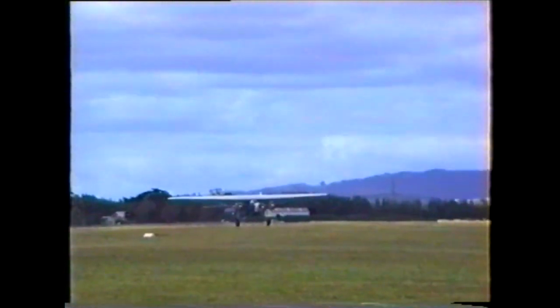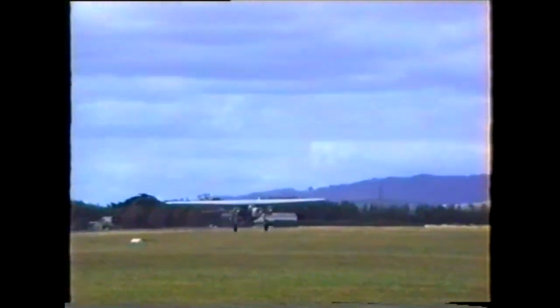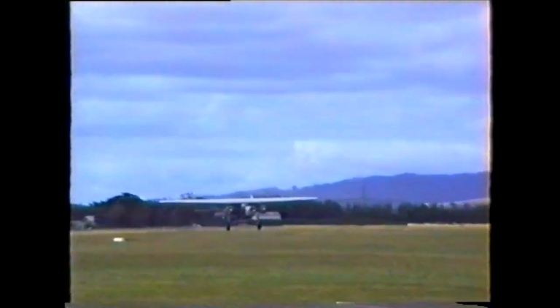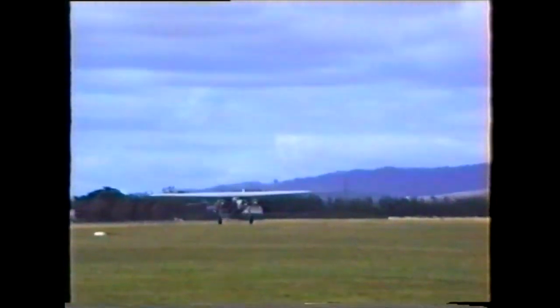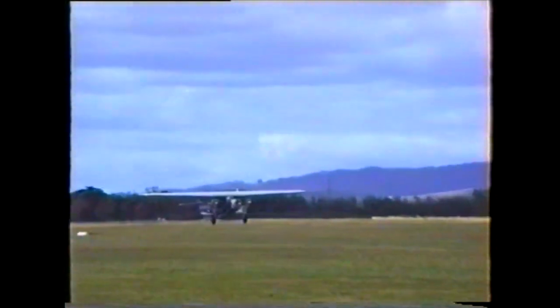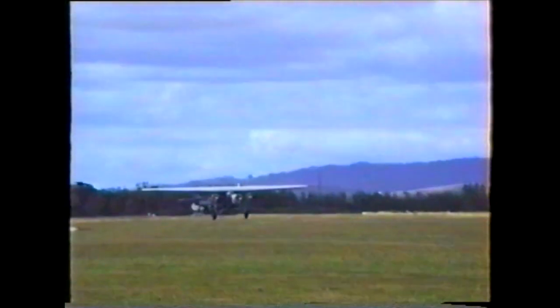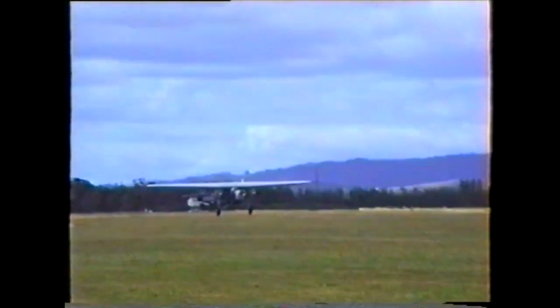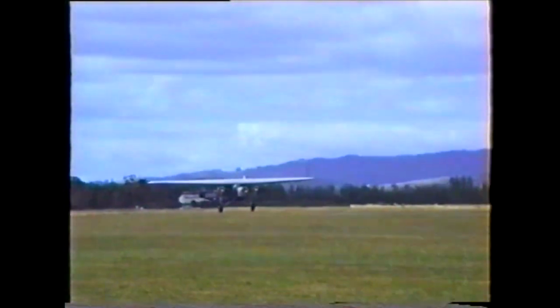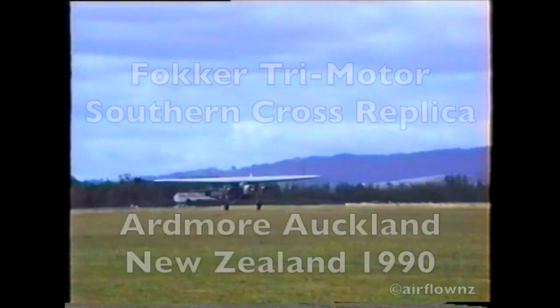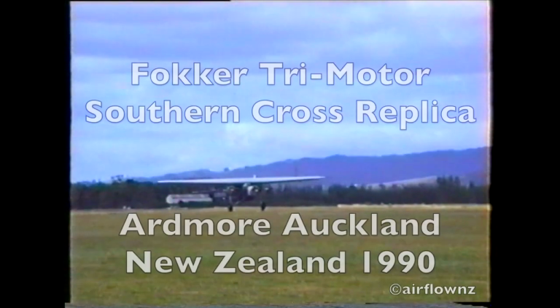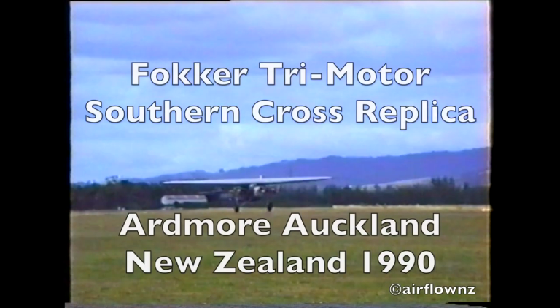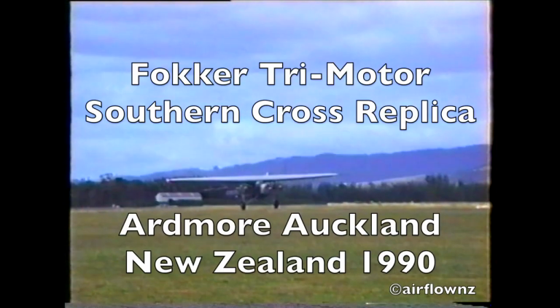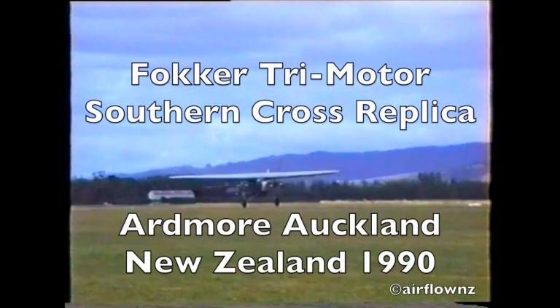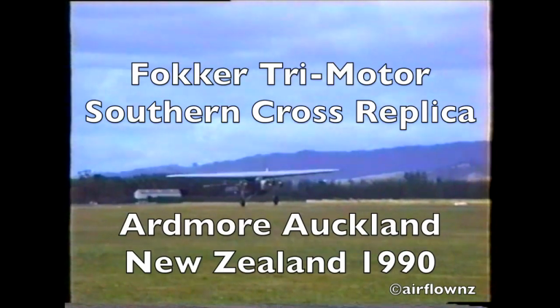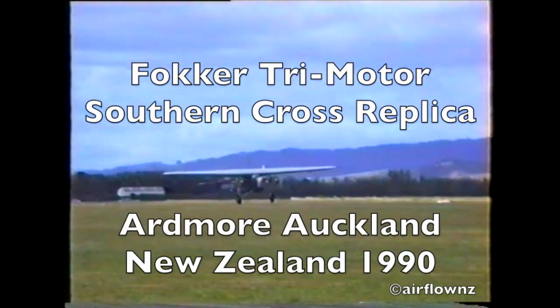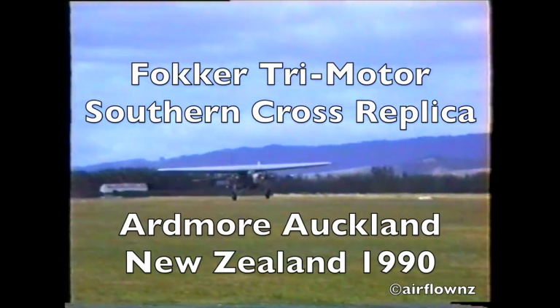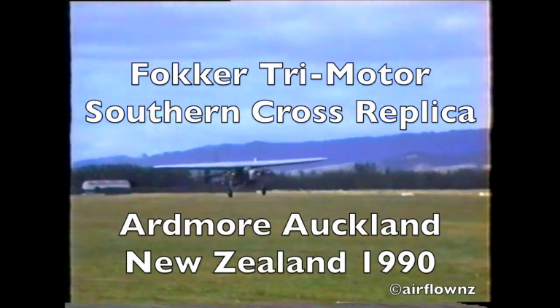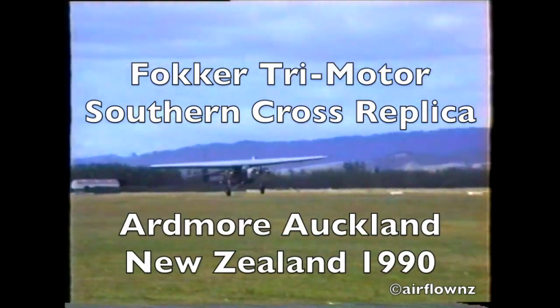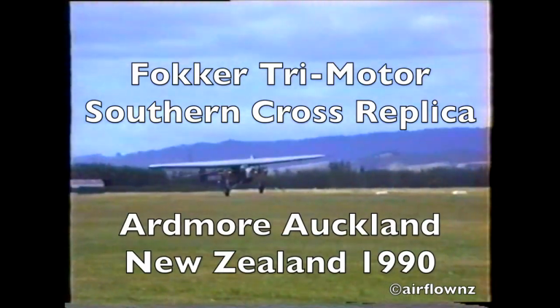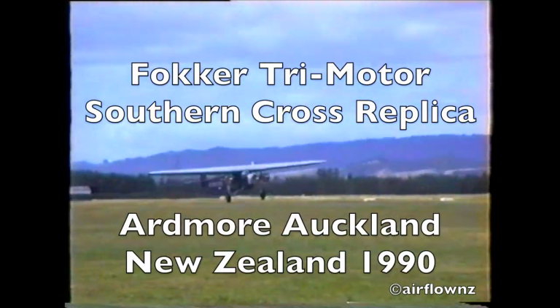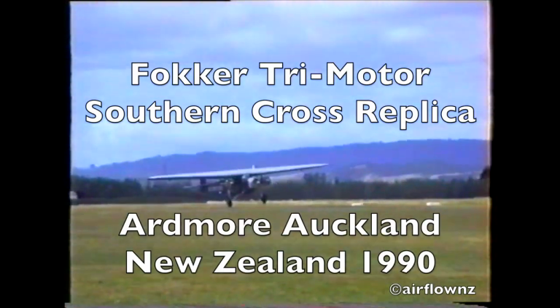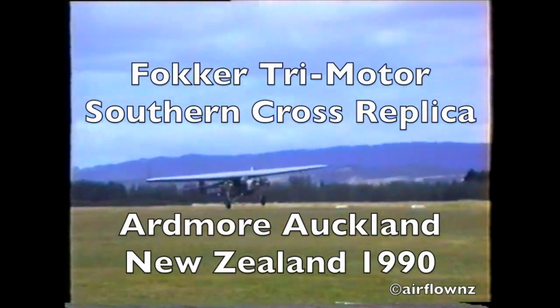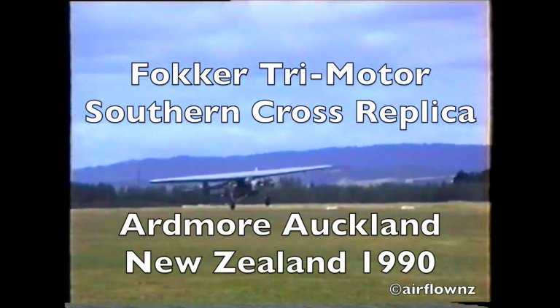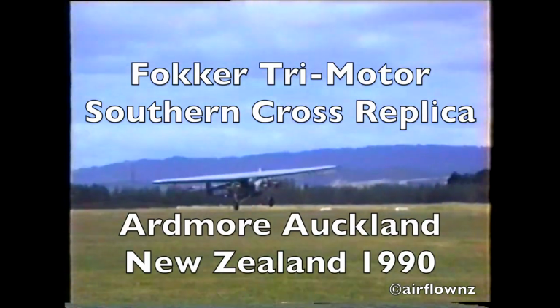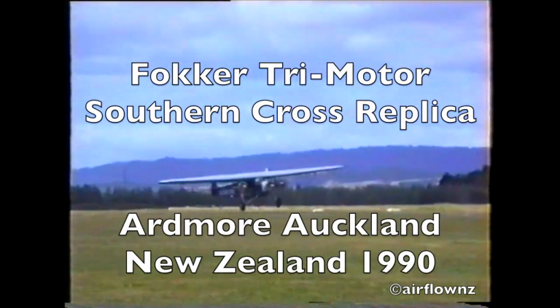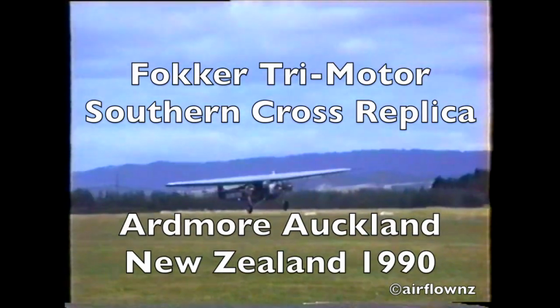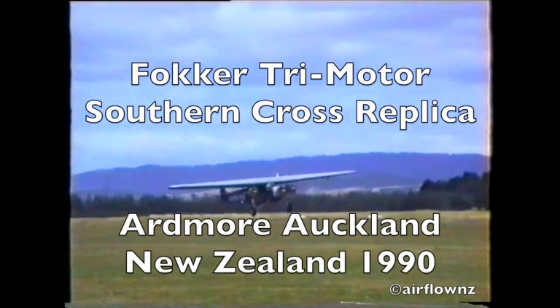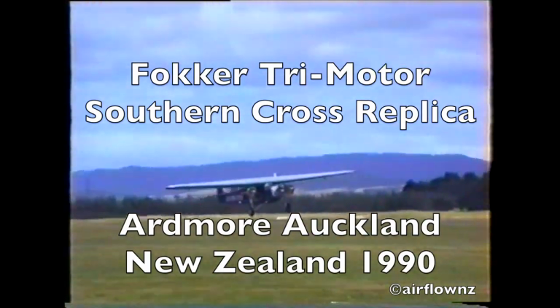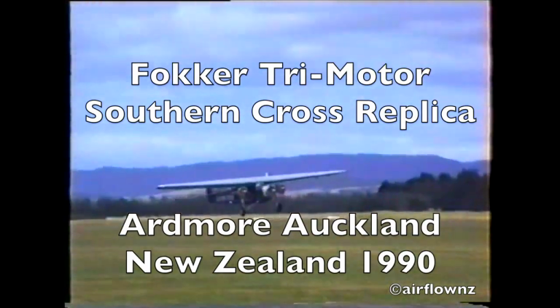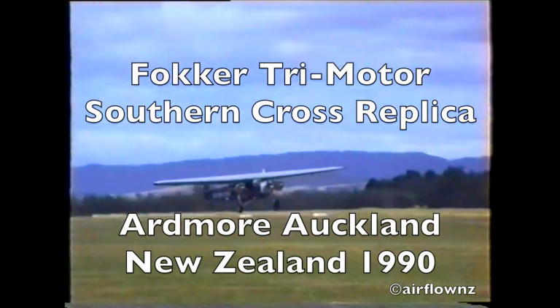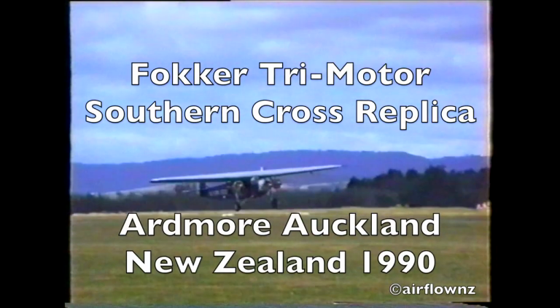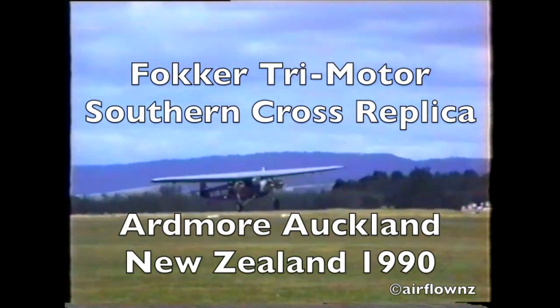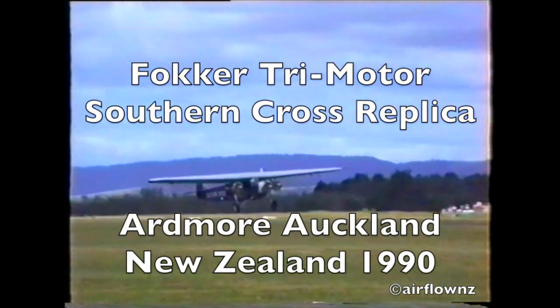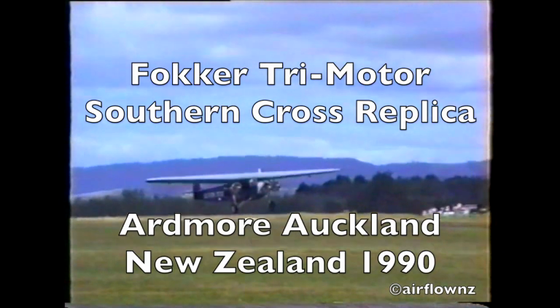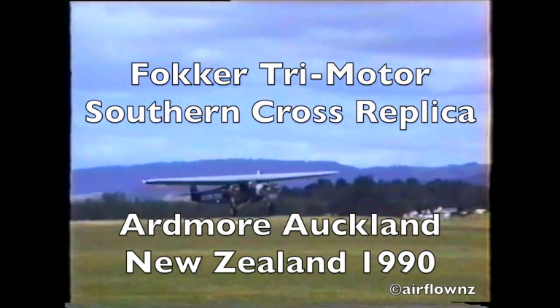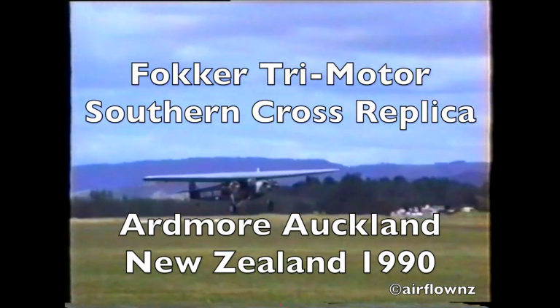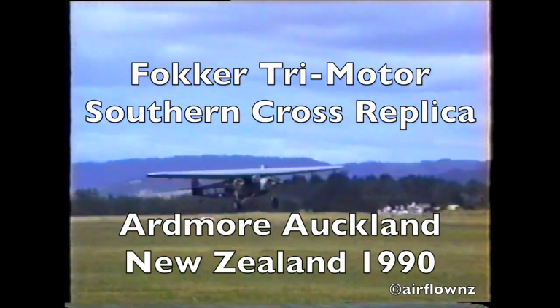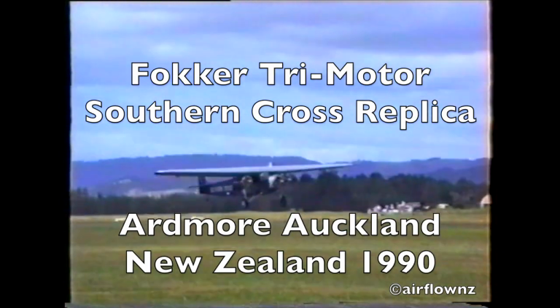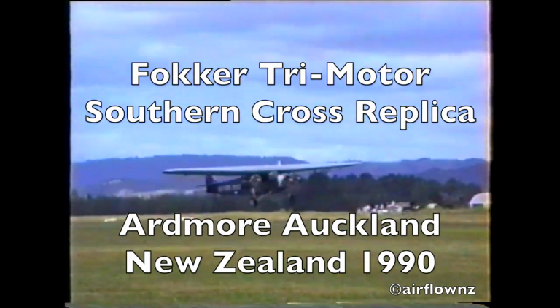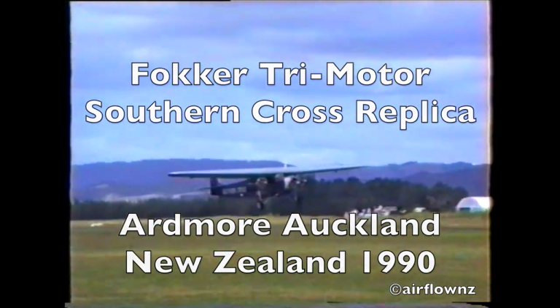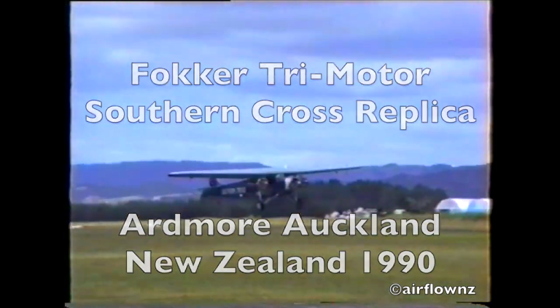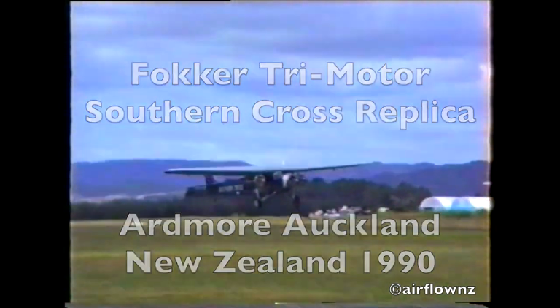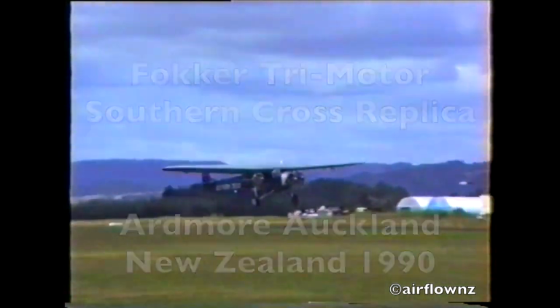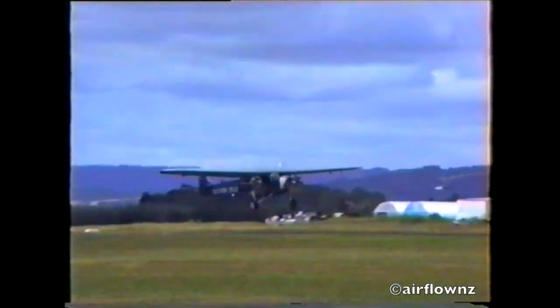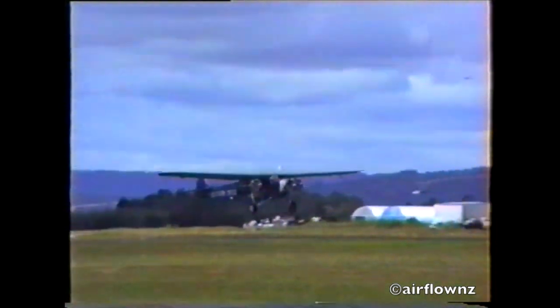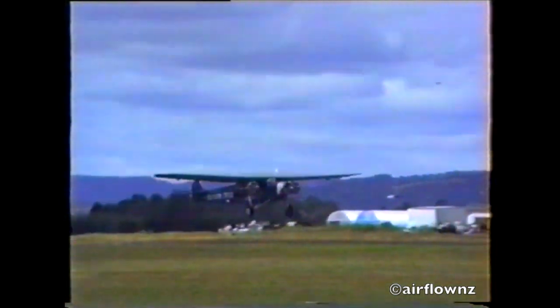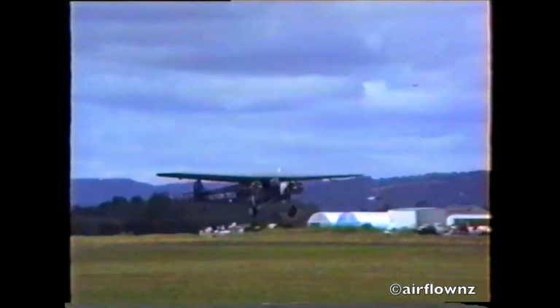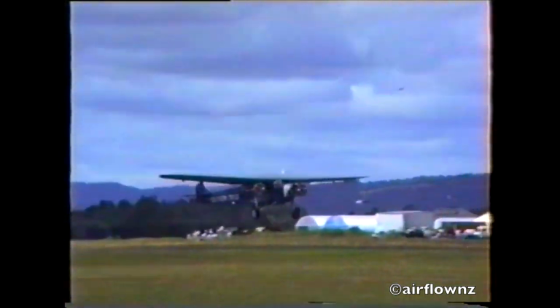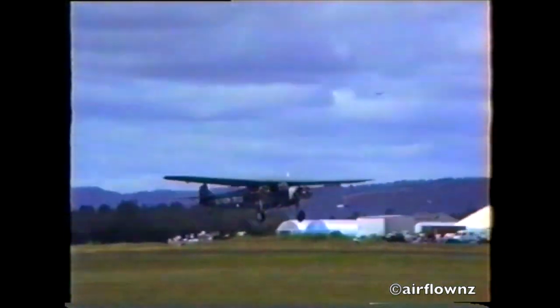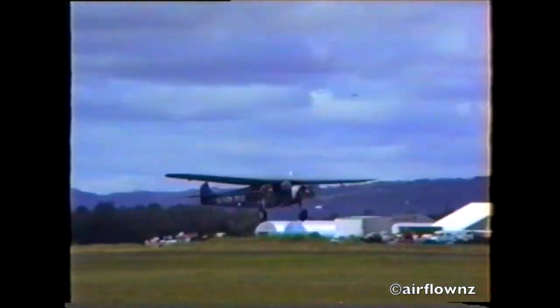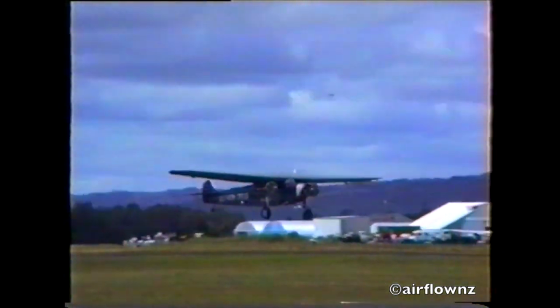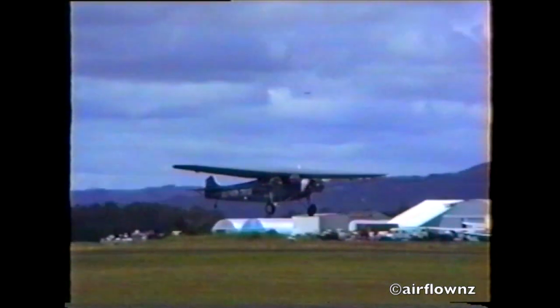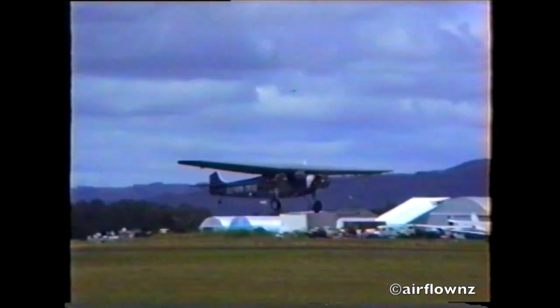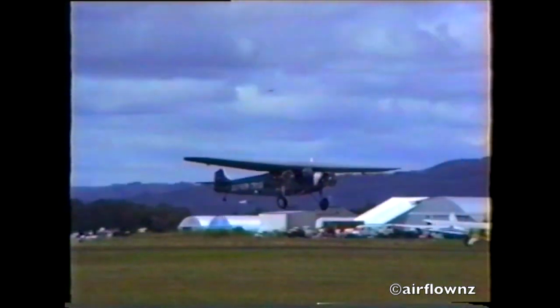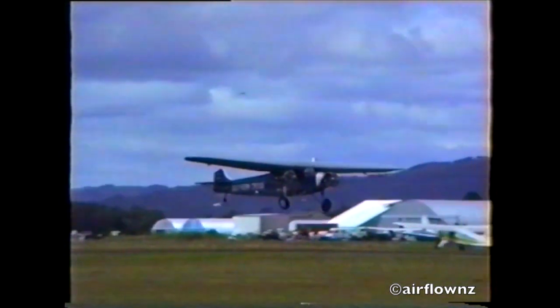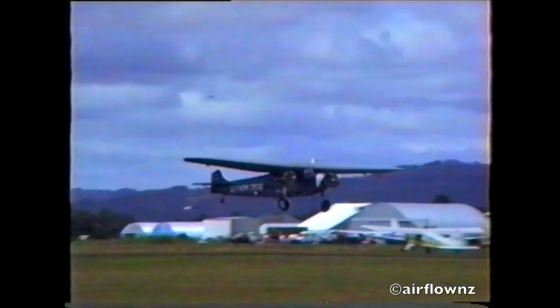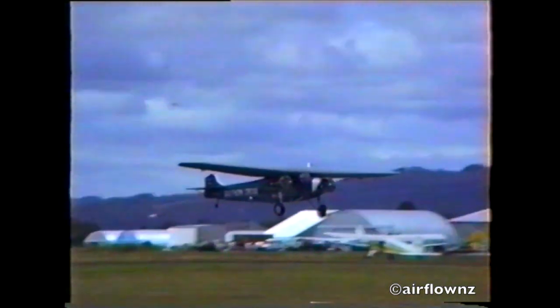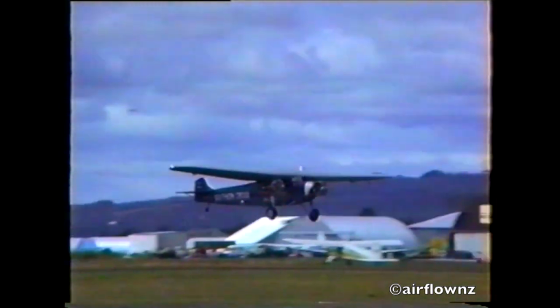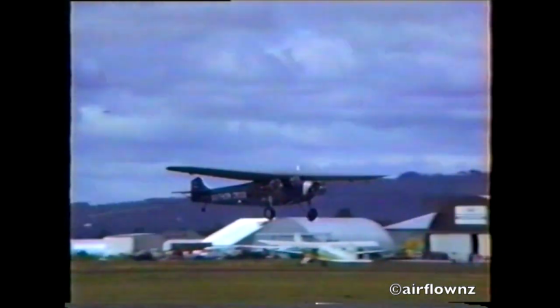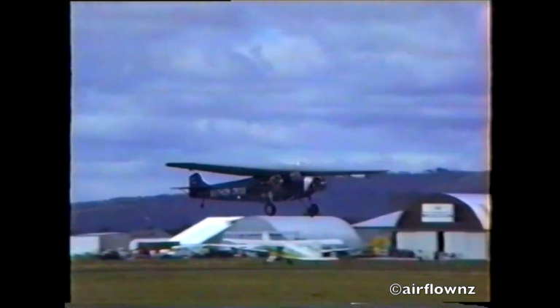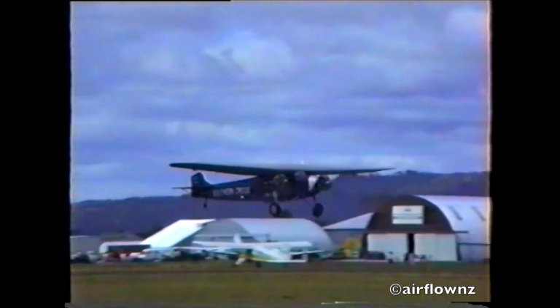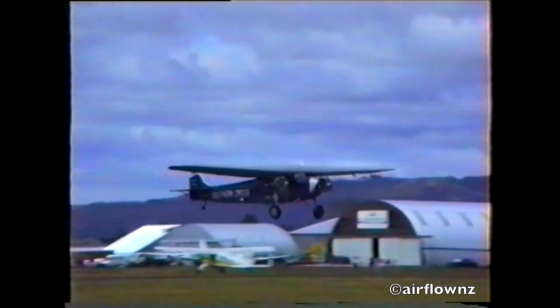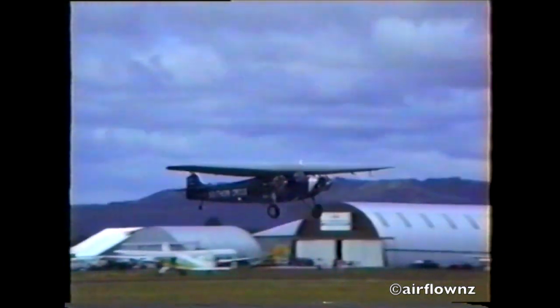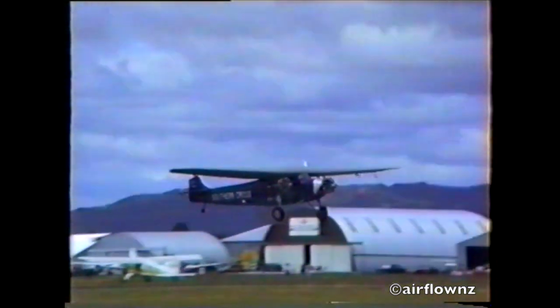Rolling now, looking at the sound of these aircraft here. Massing, full of fuel for long range flight.